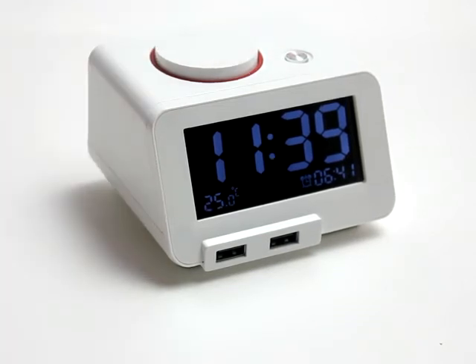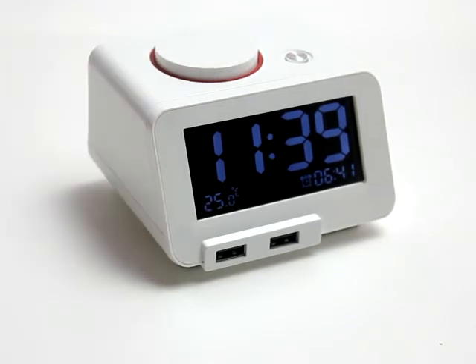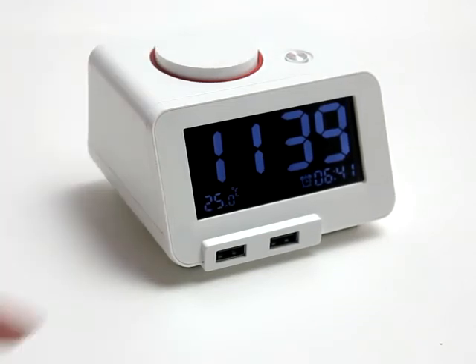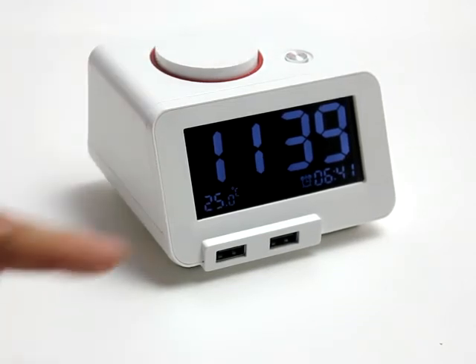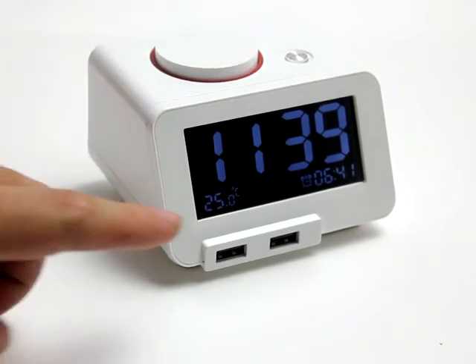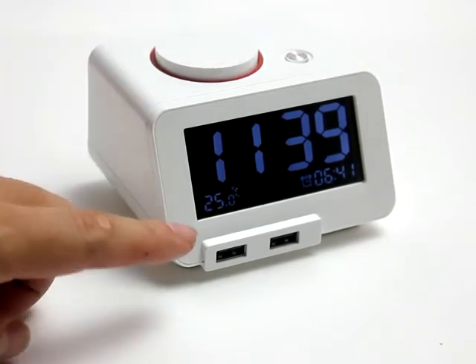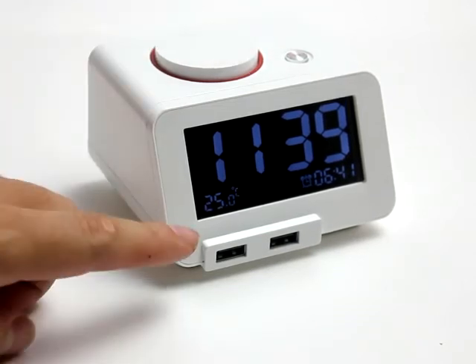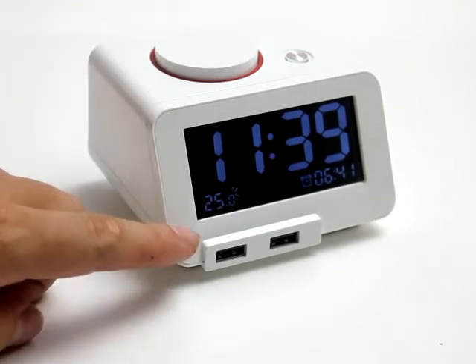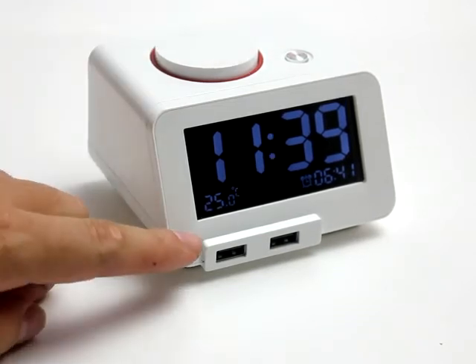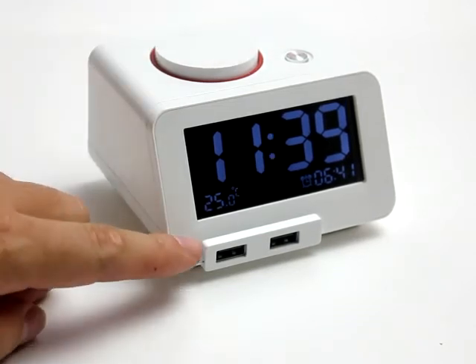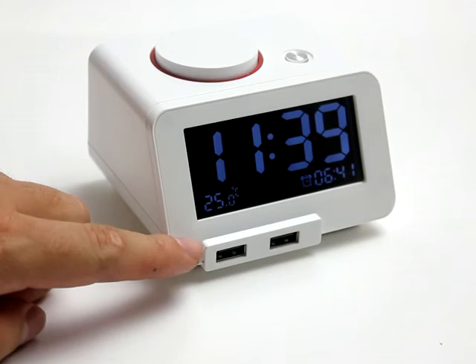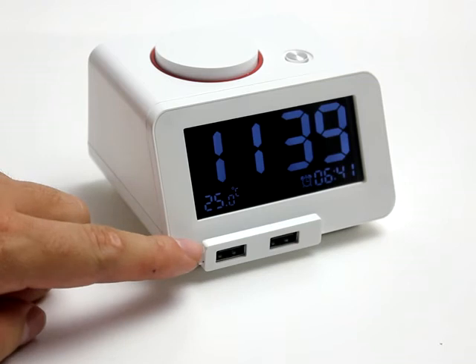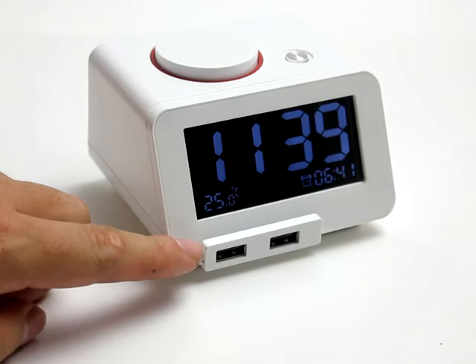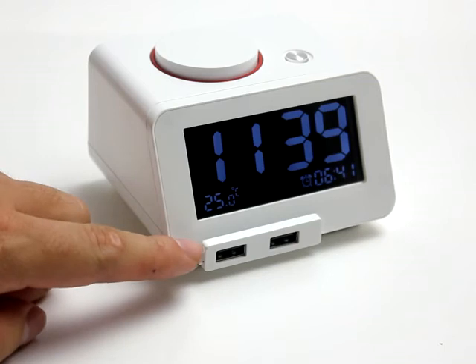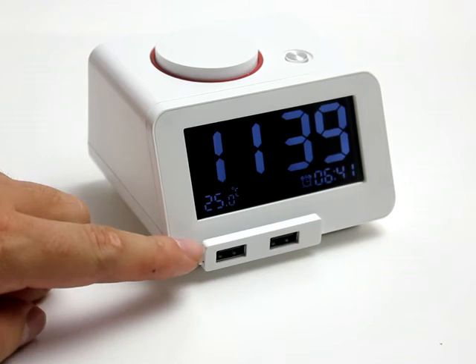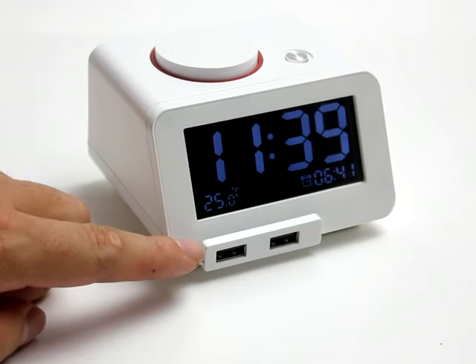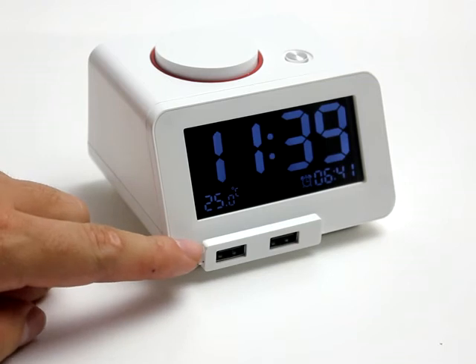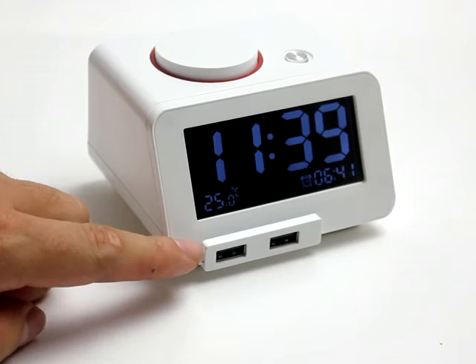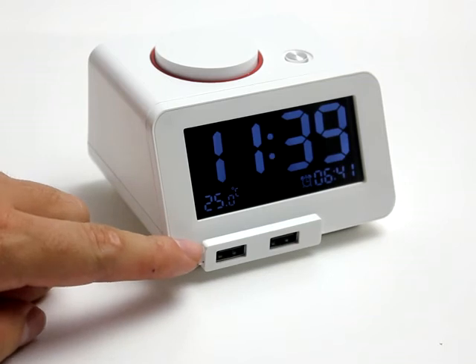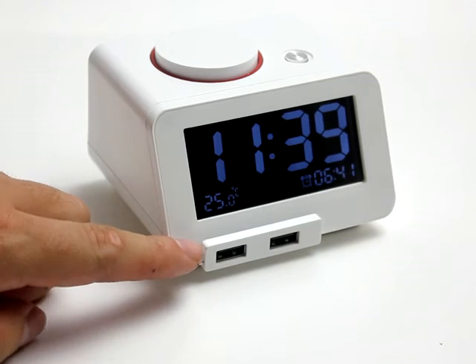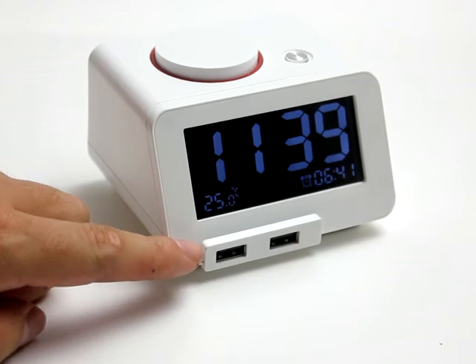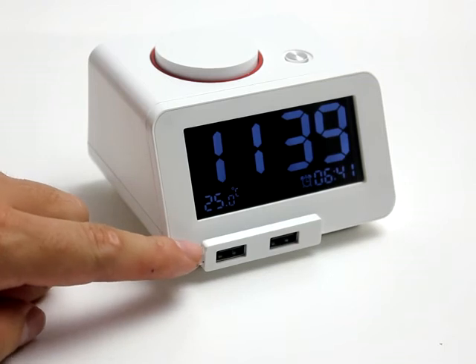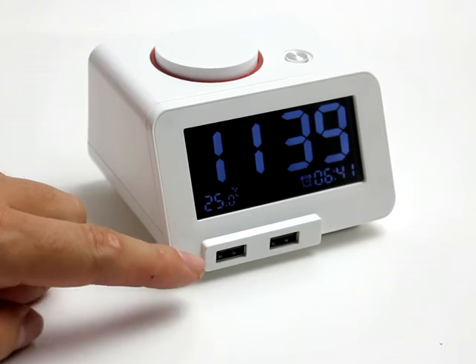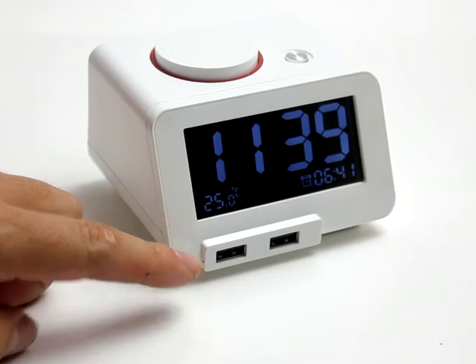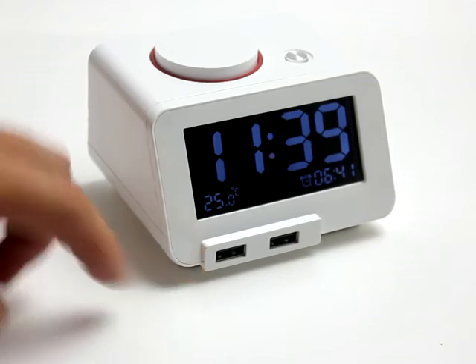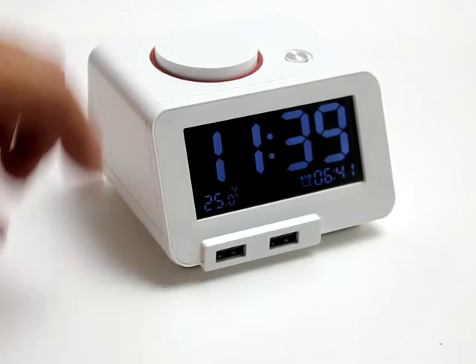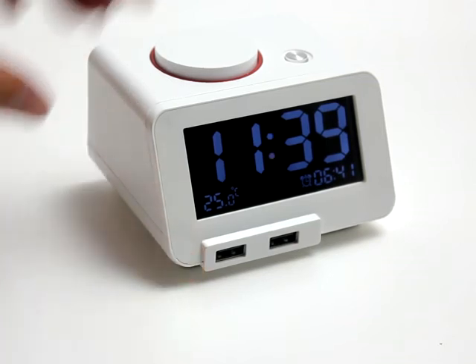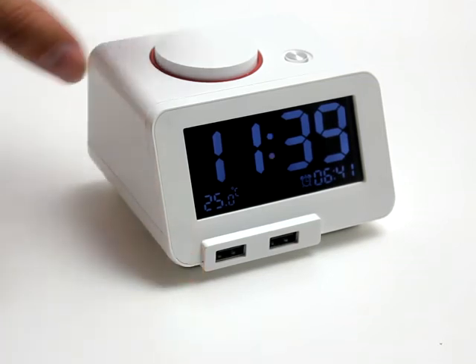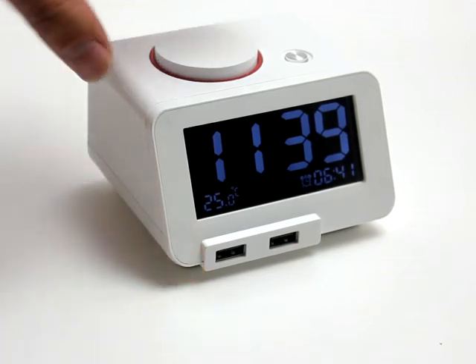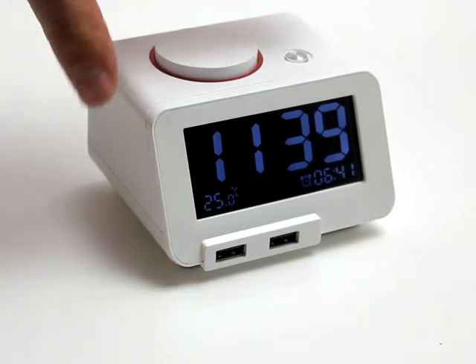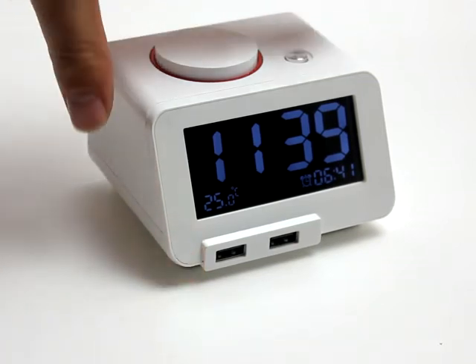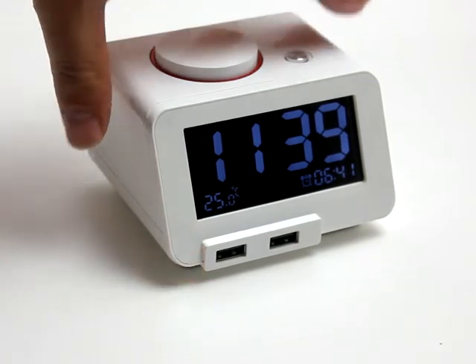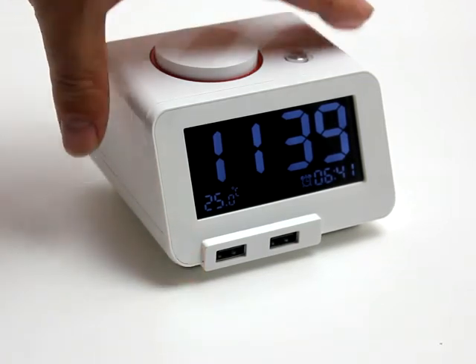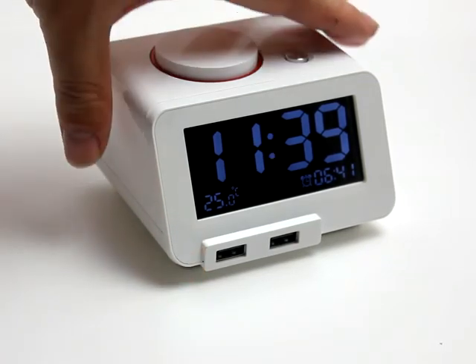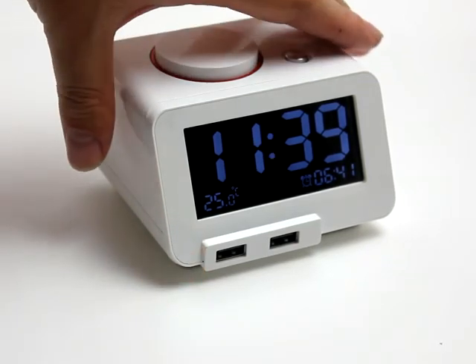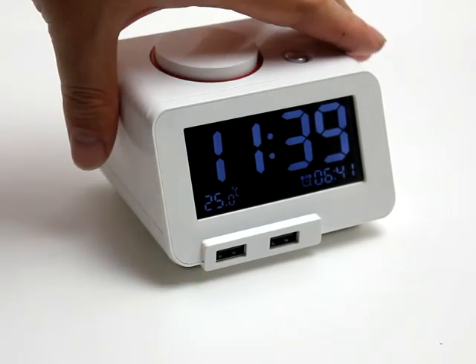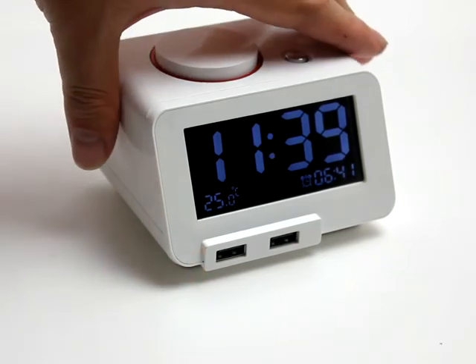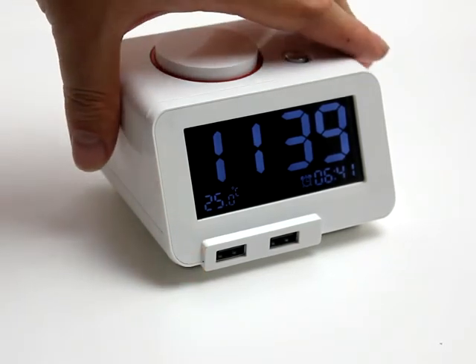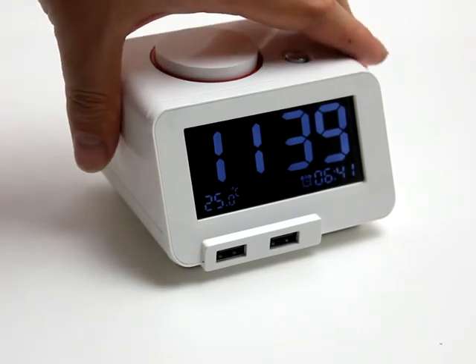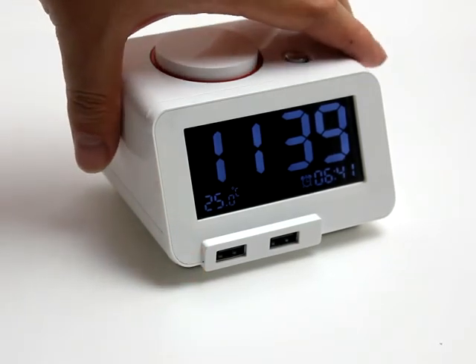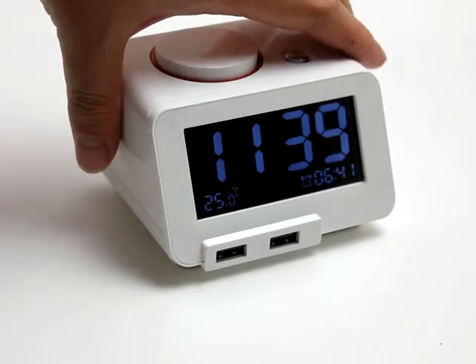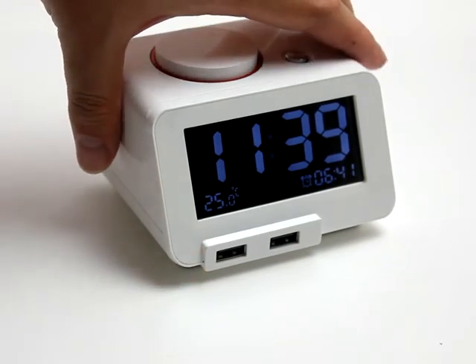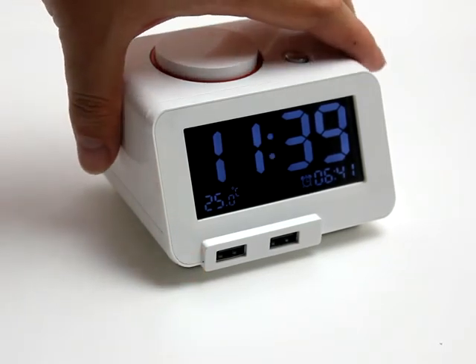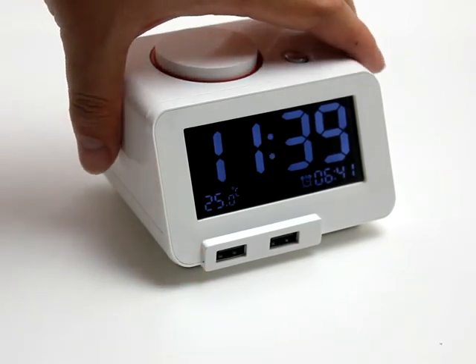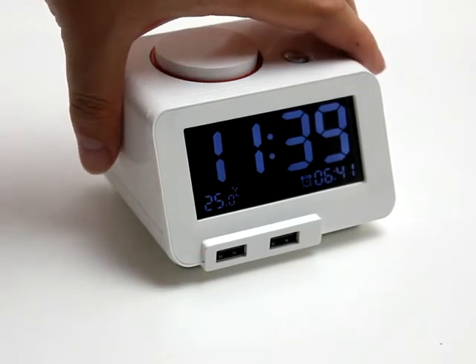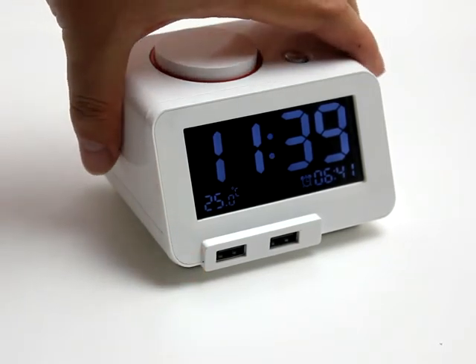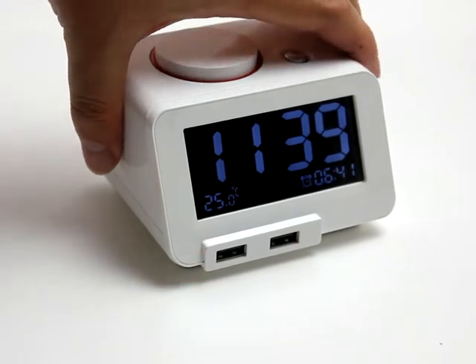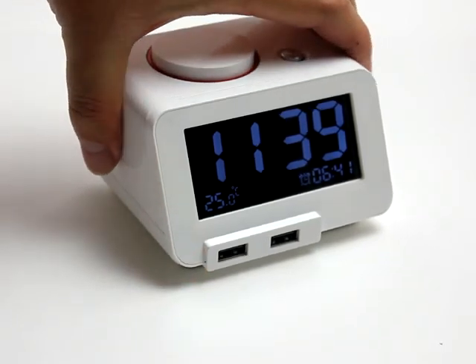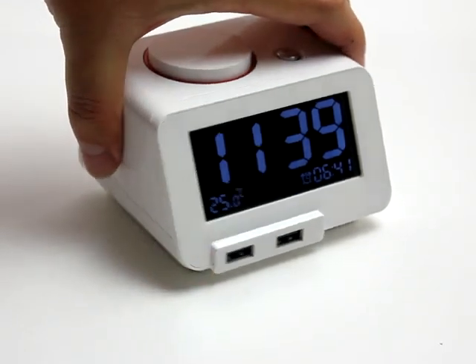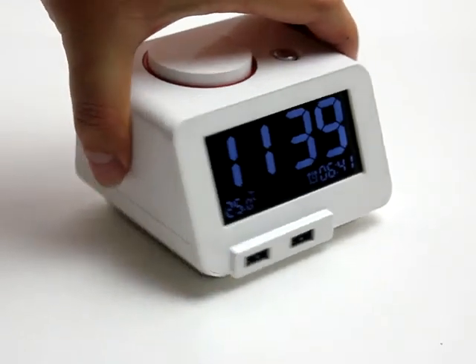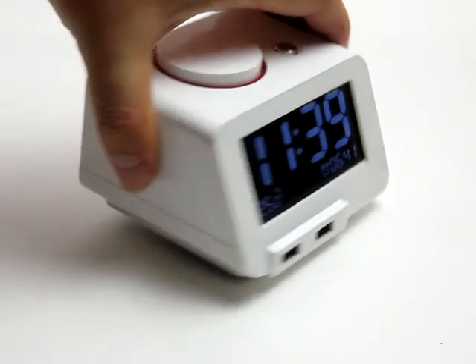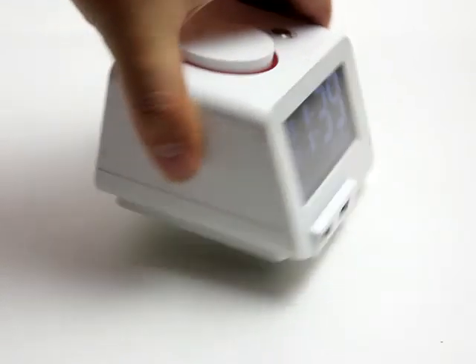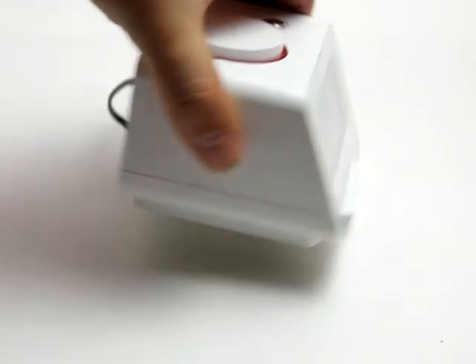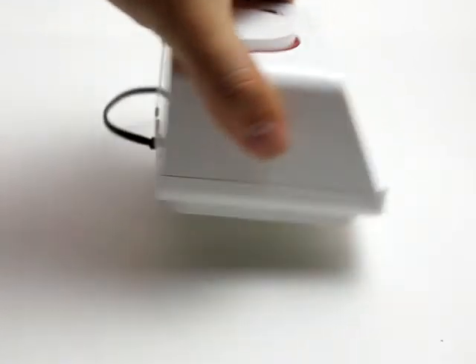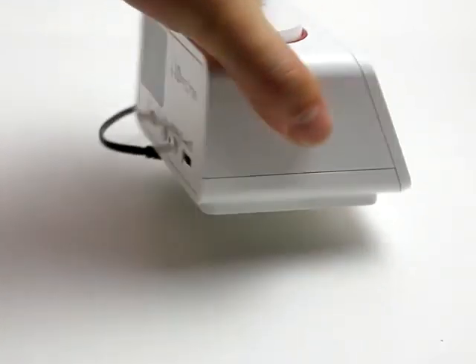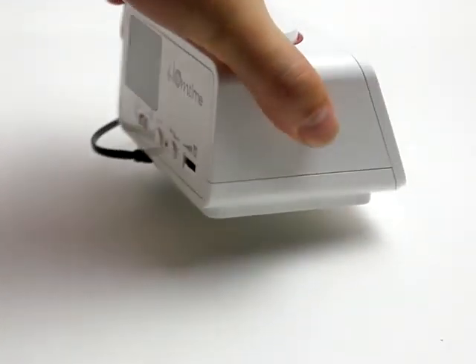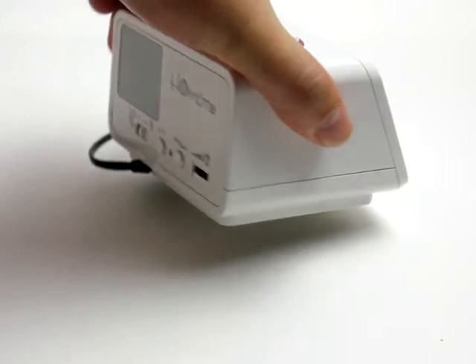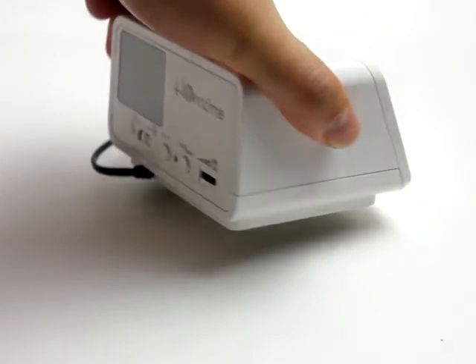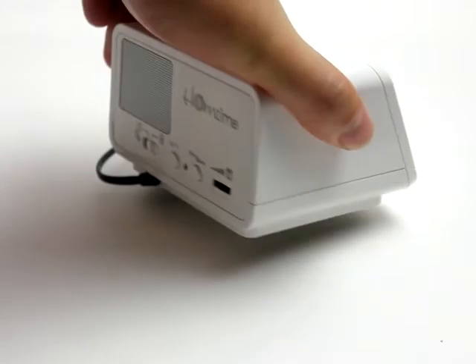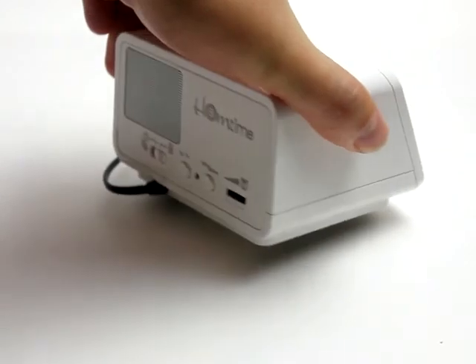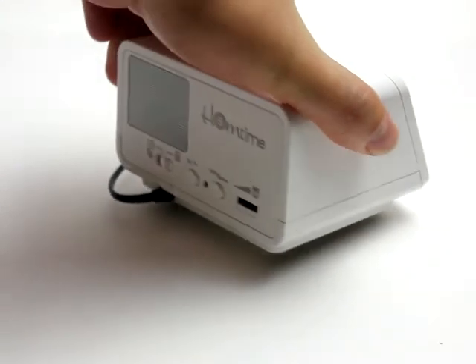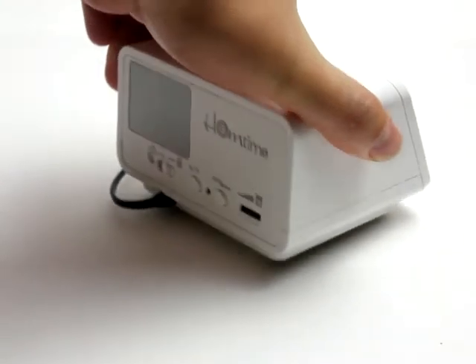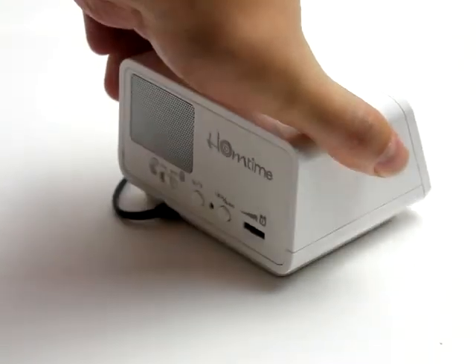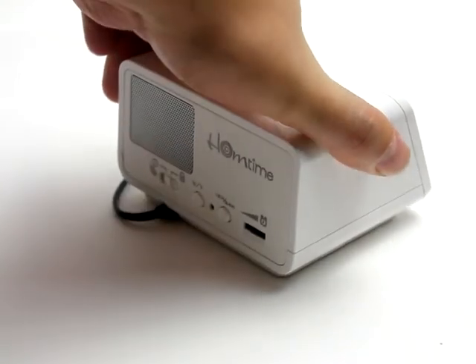With two USB ports, it can also be used for charging your iPhone and your iPod.